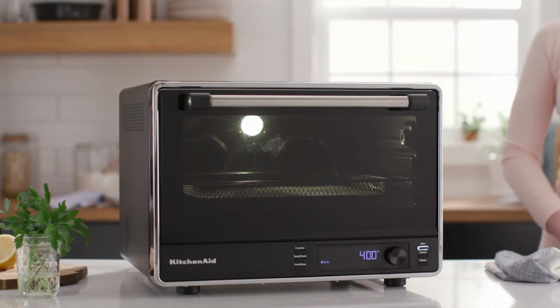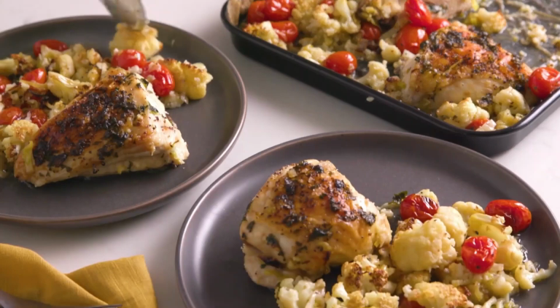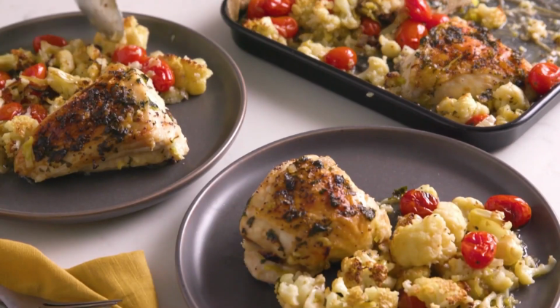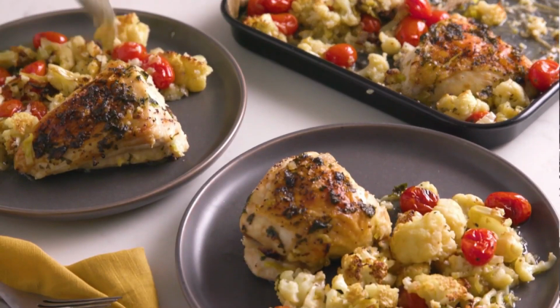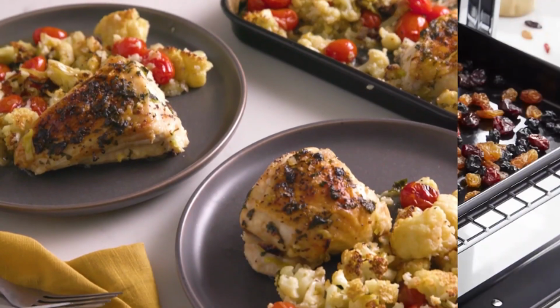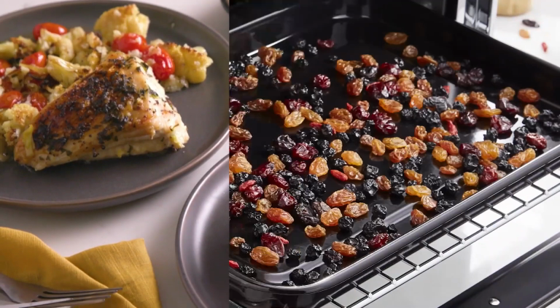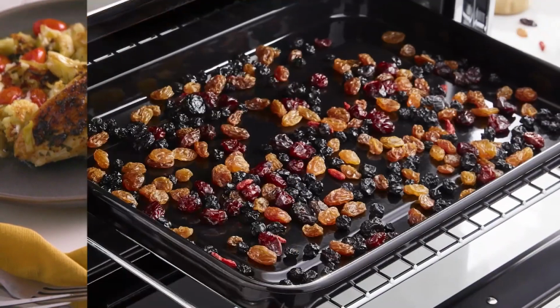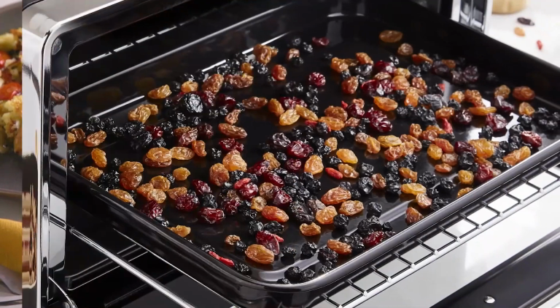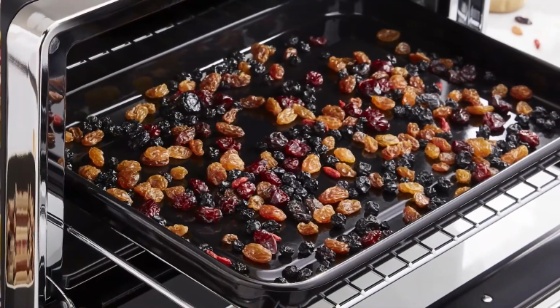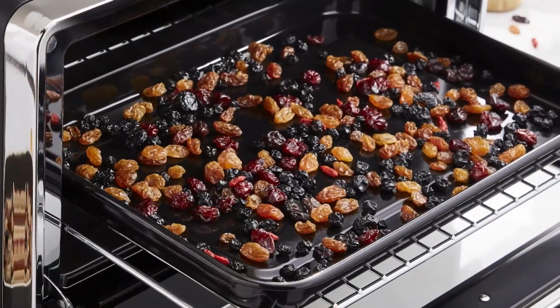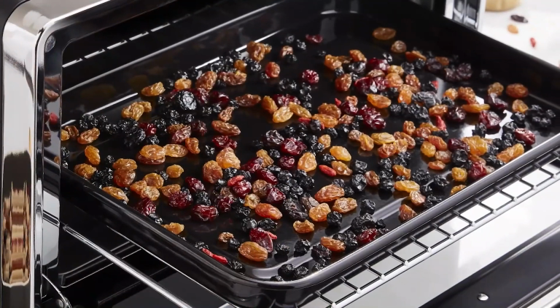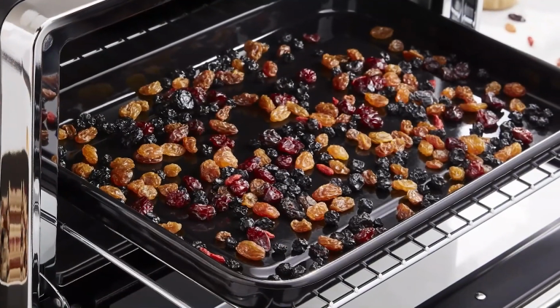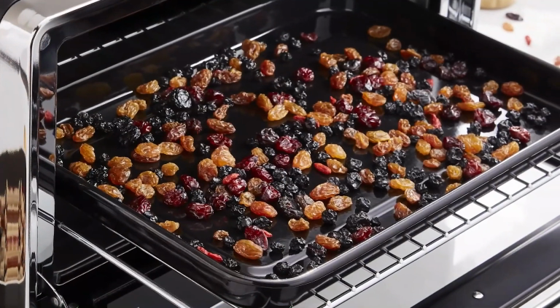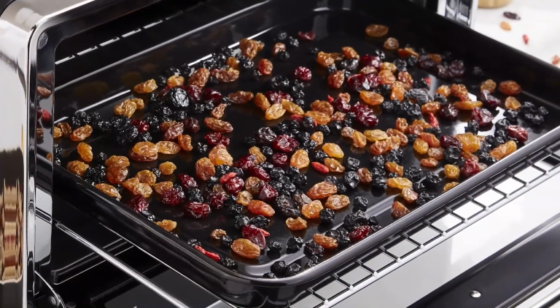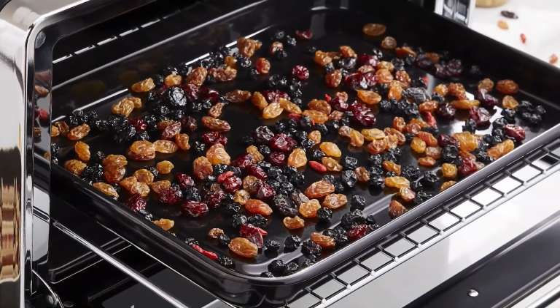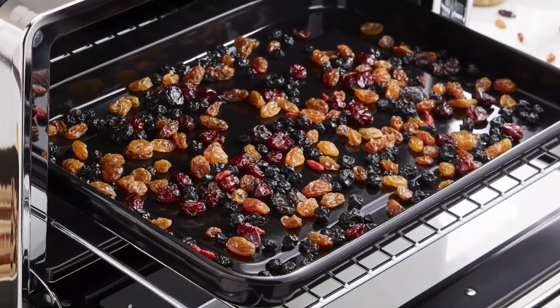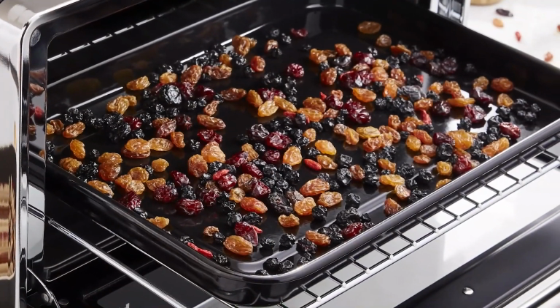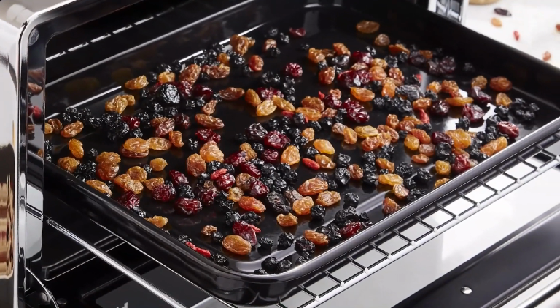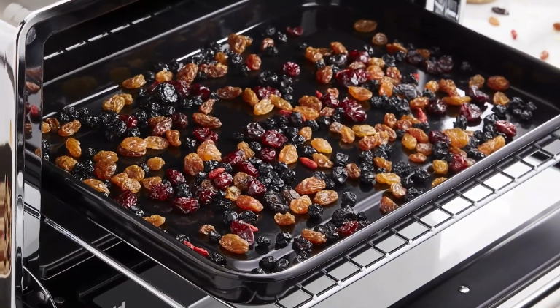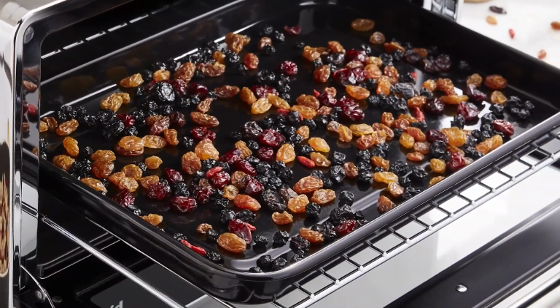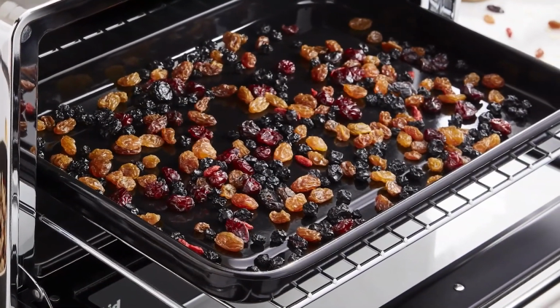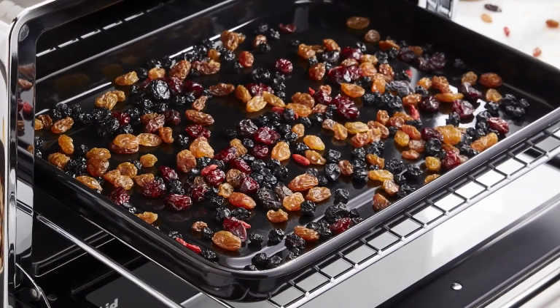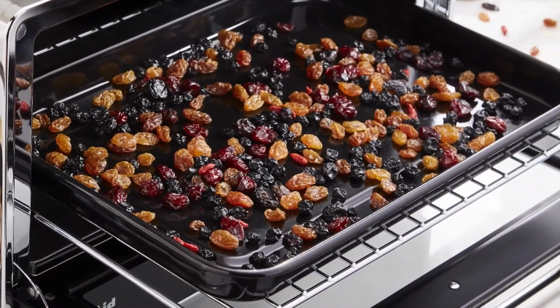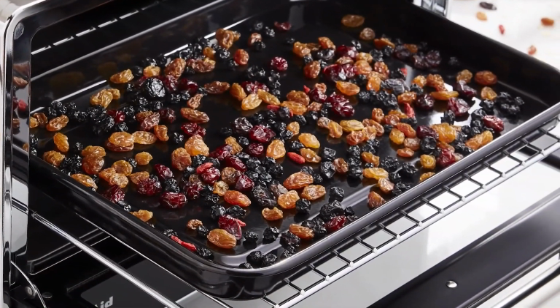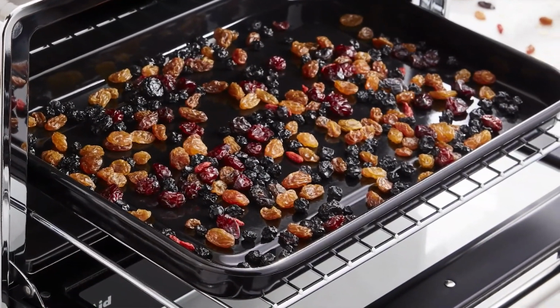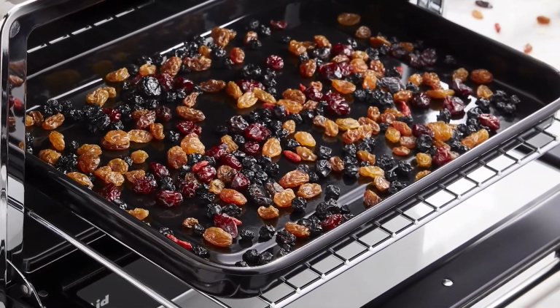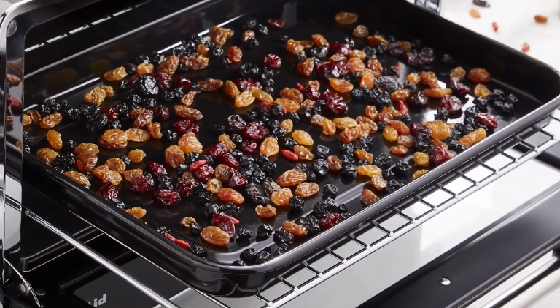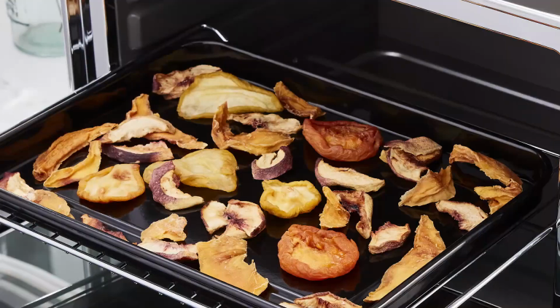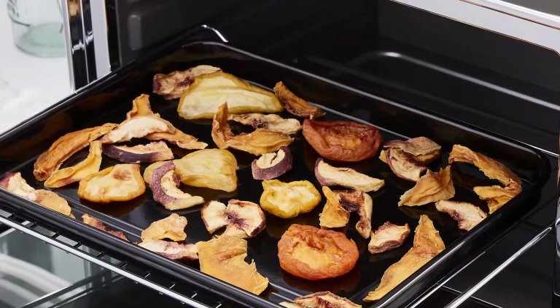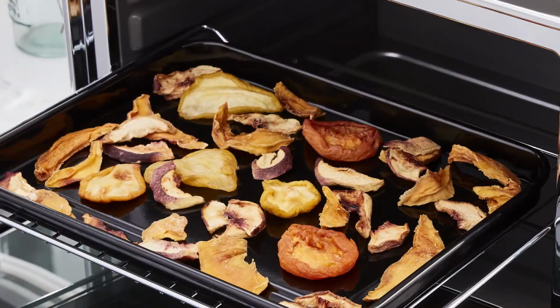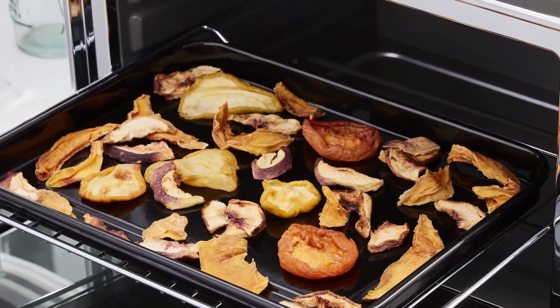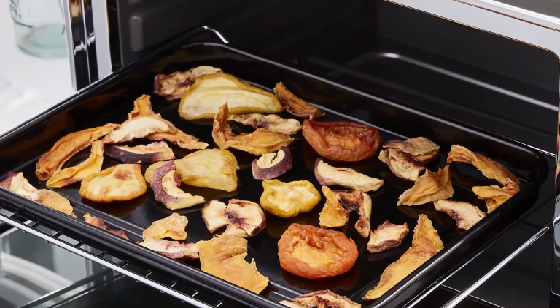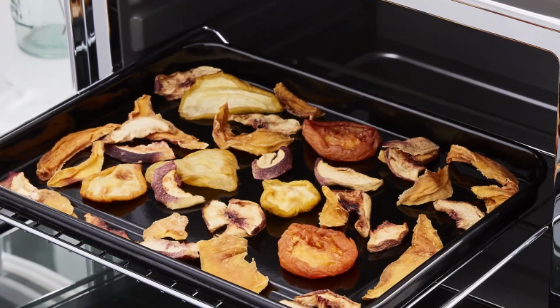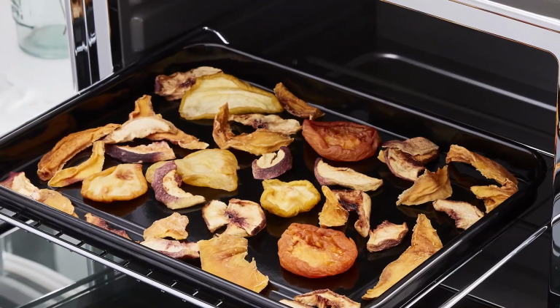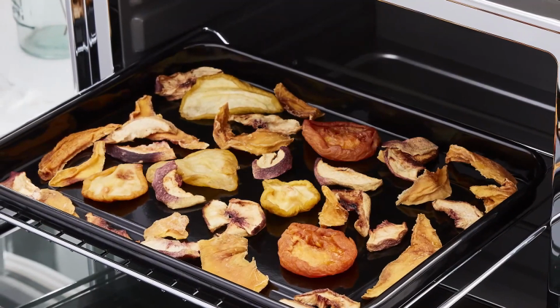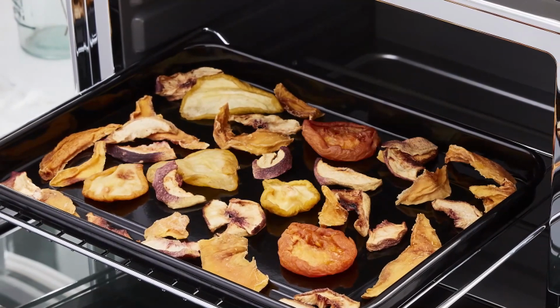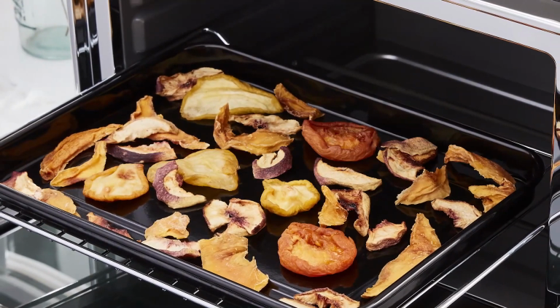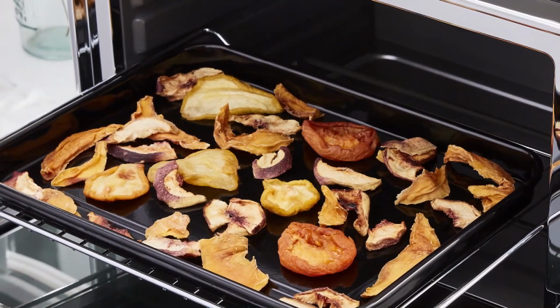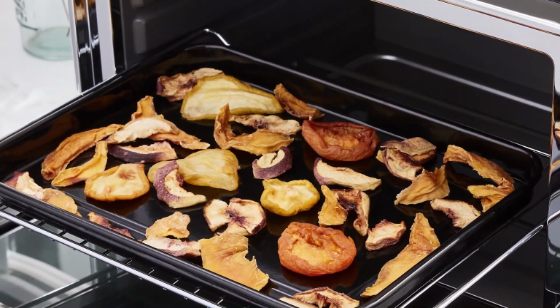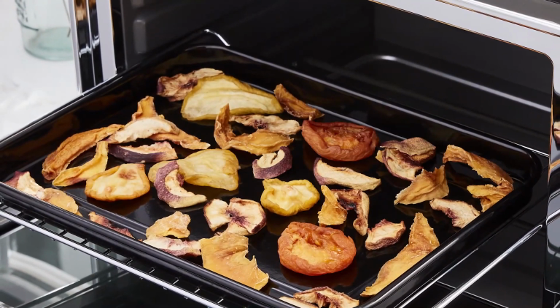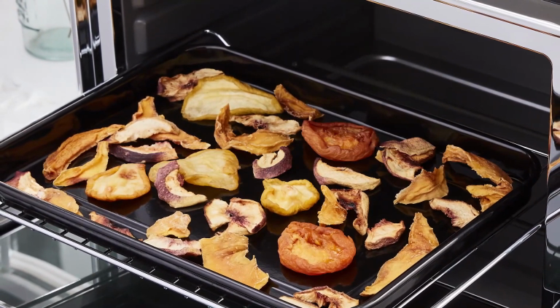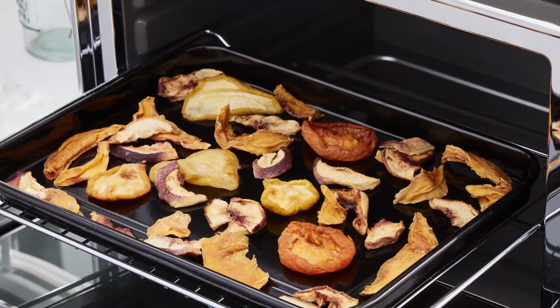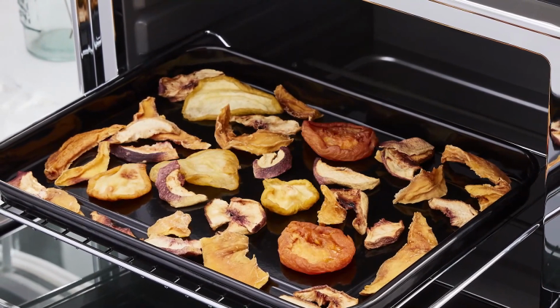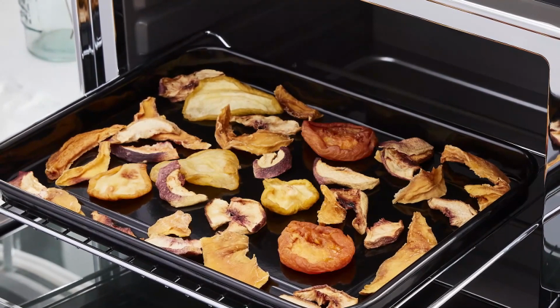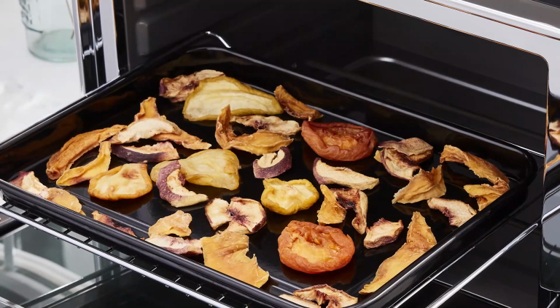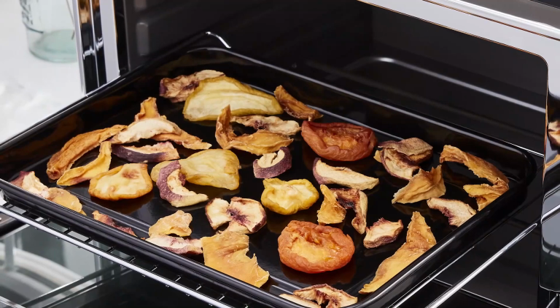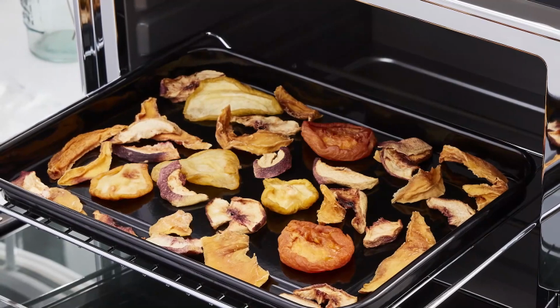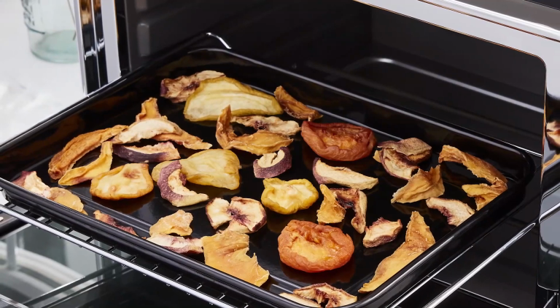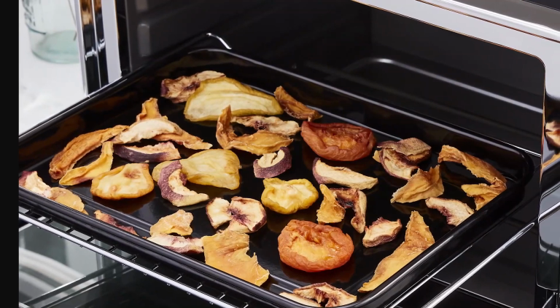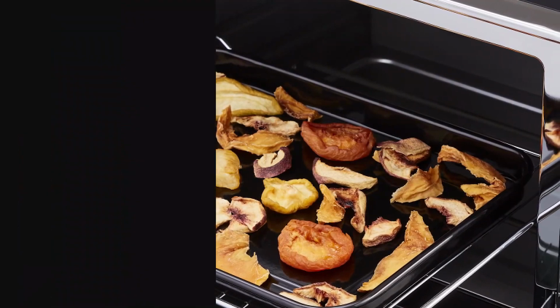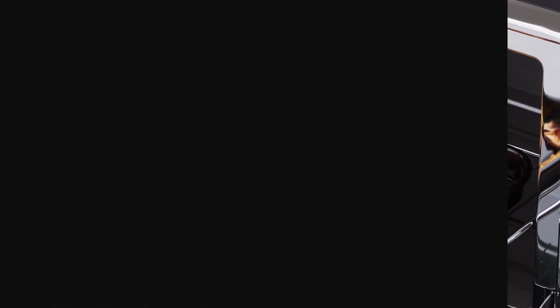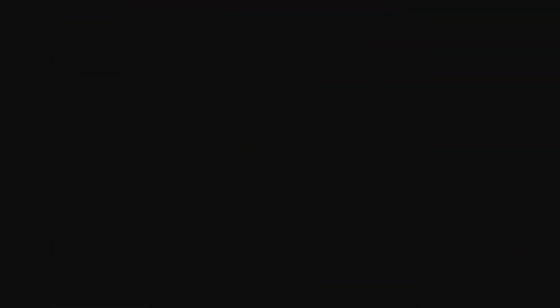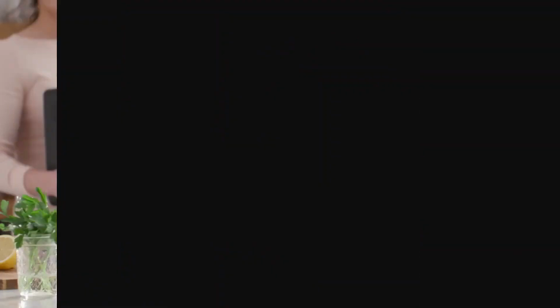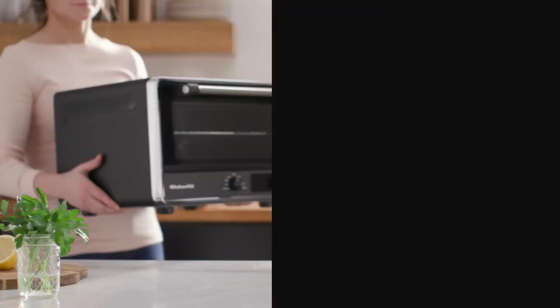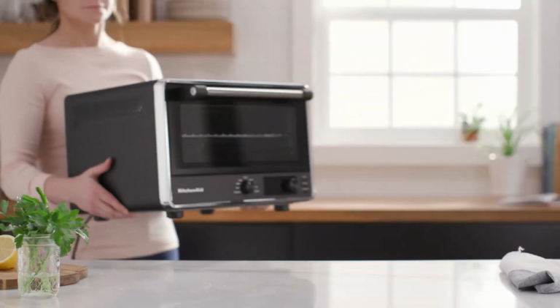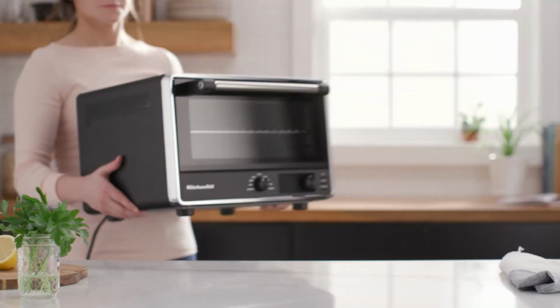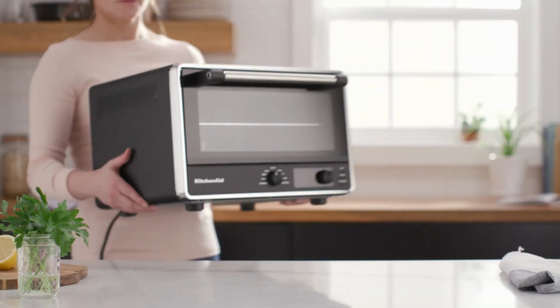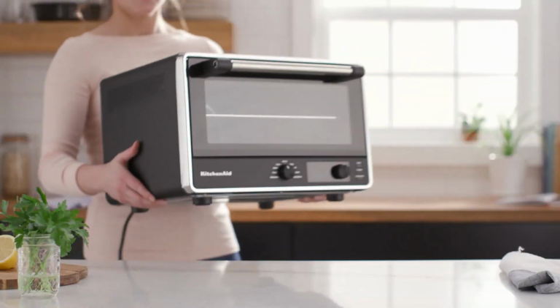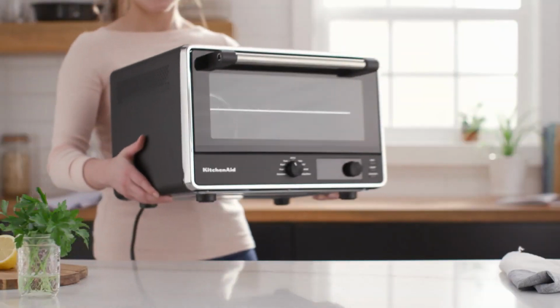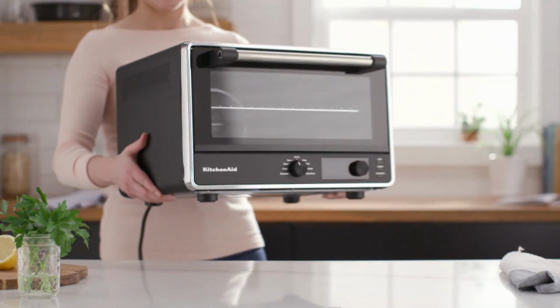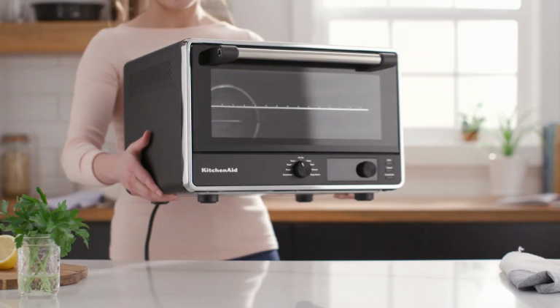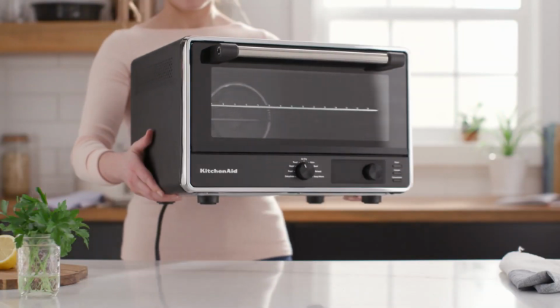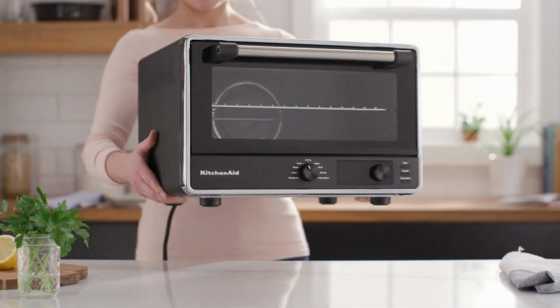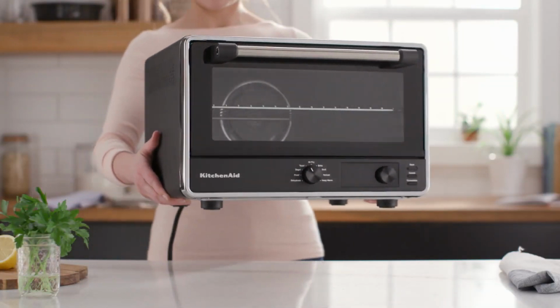I plan on testing the KitchenAid Digital Countertop Oven with Air Fry in the future, which is a similar model to this, but with air frying capabilities.